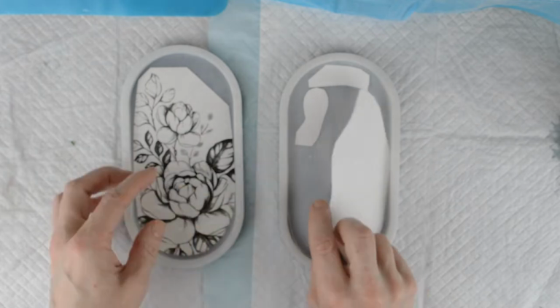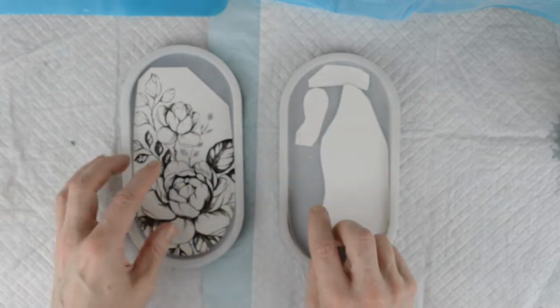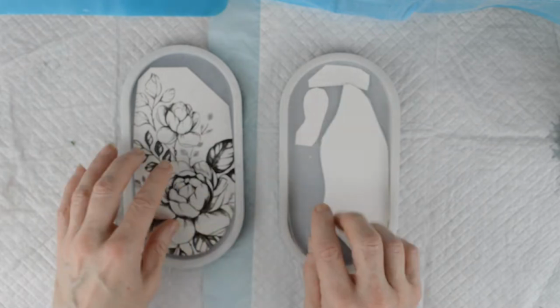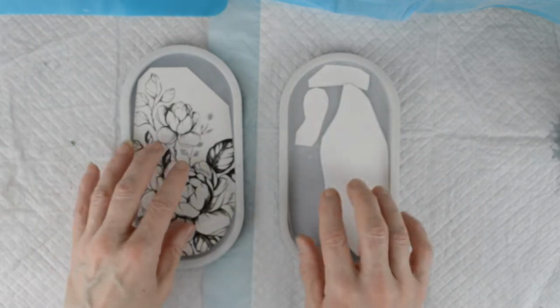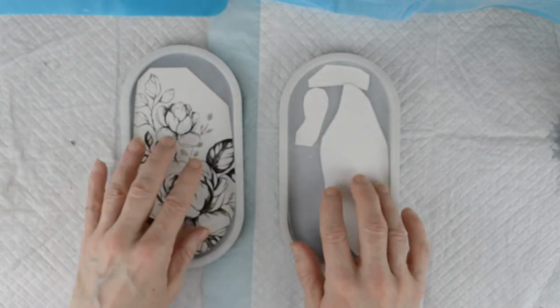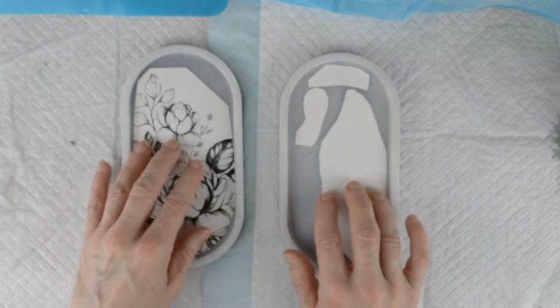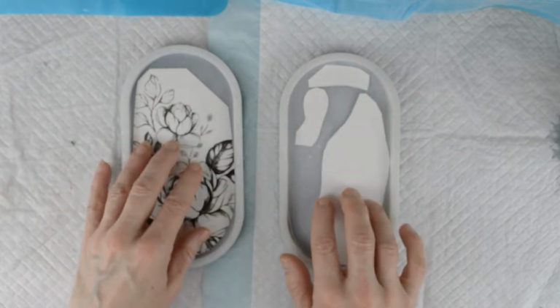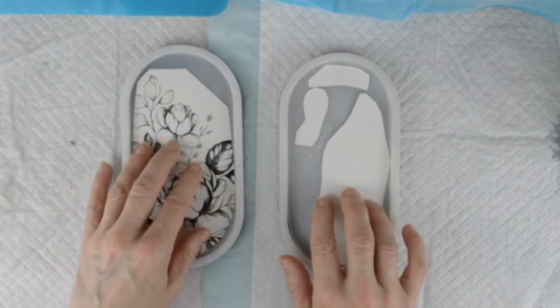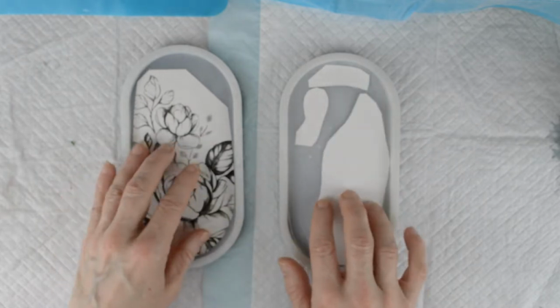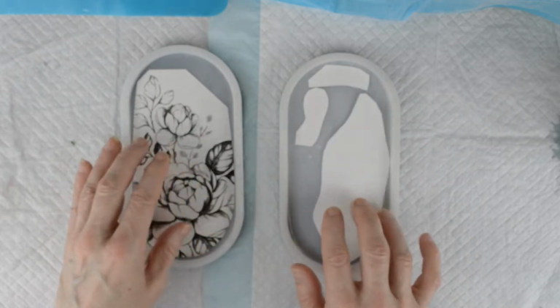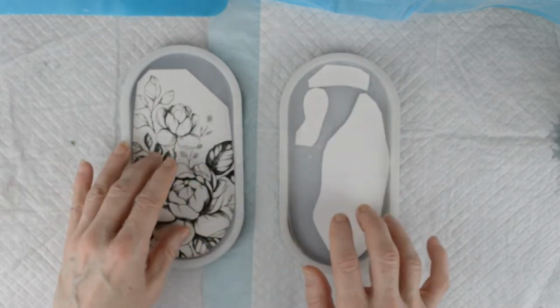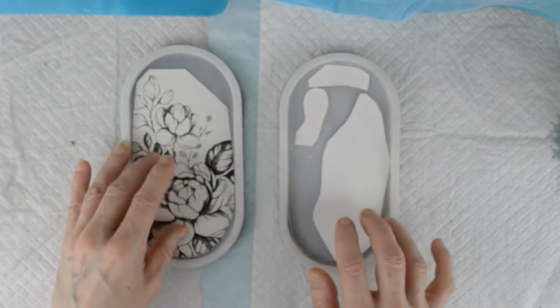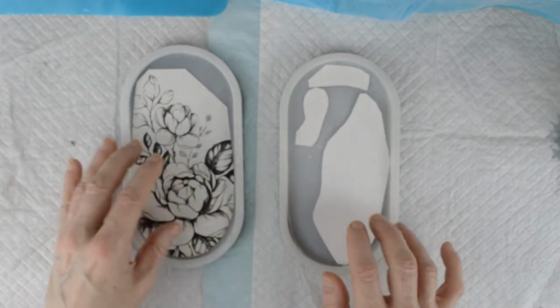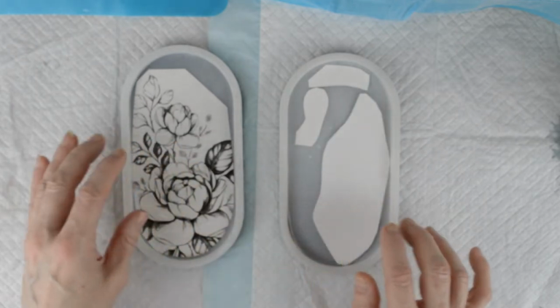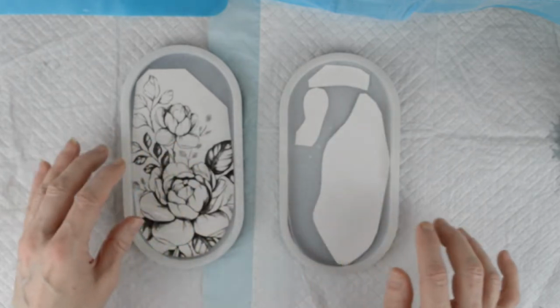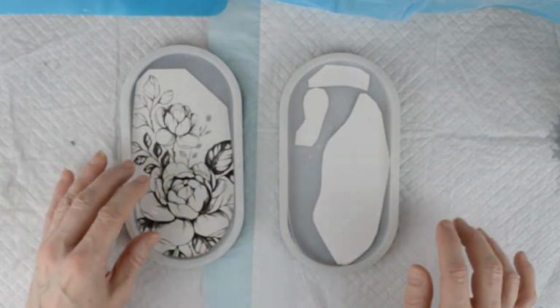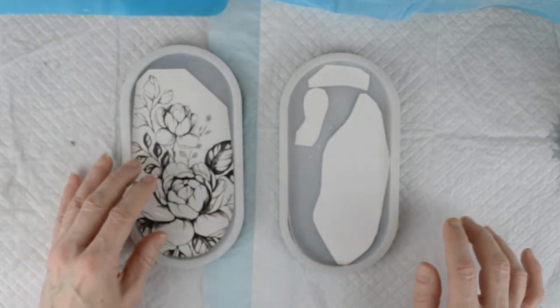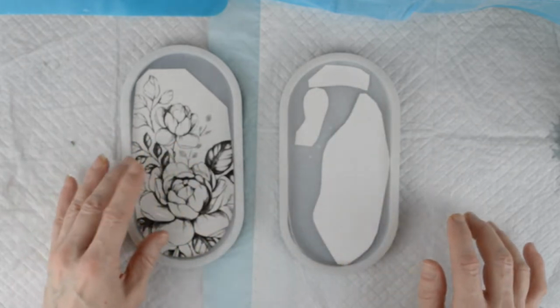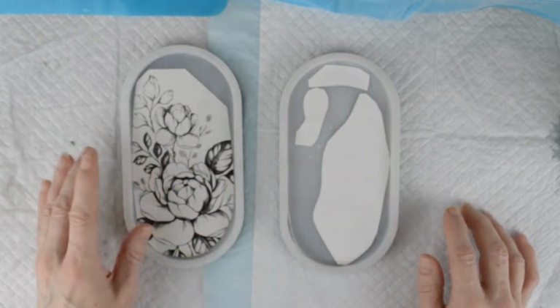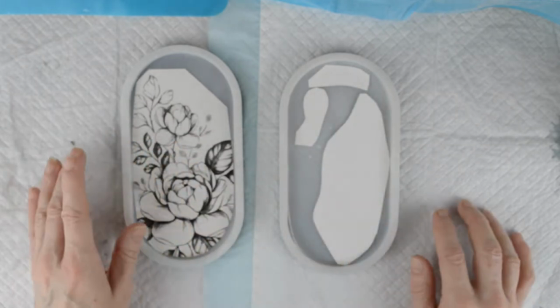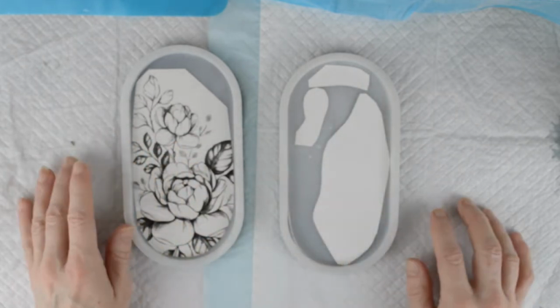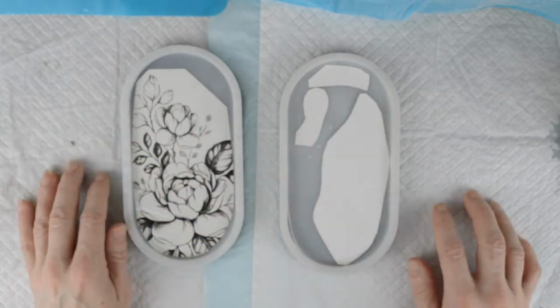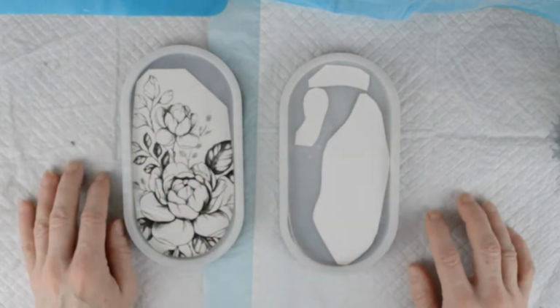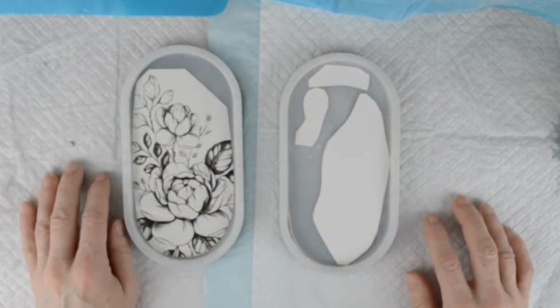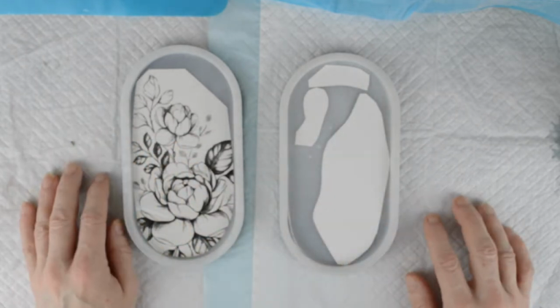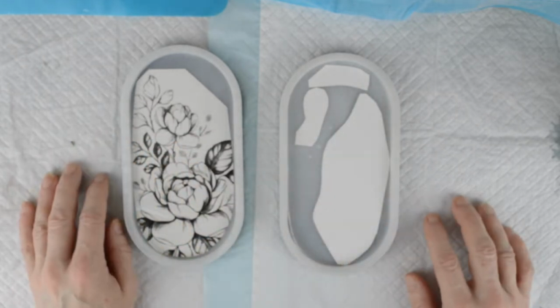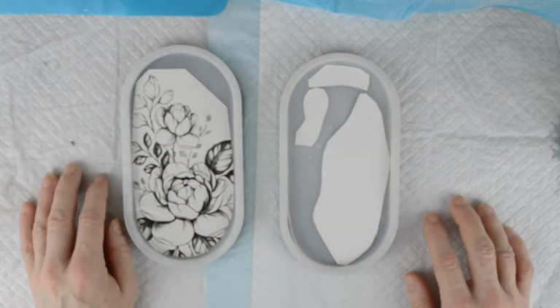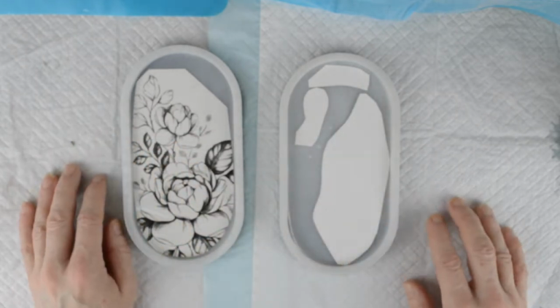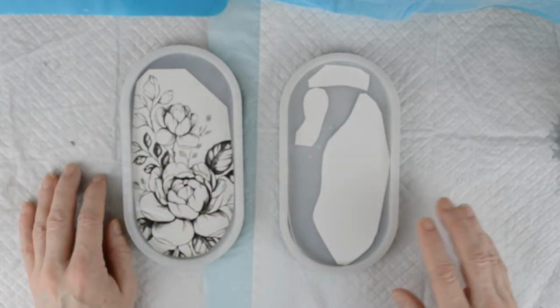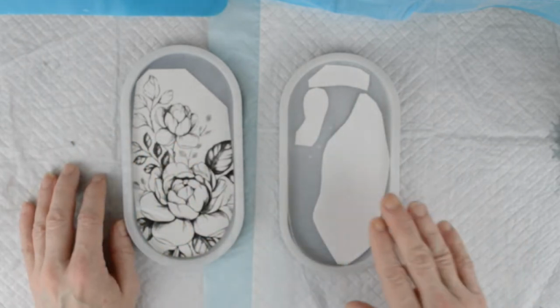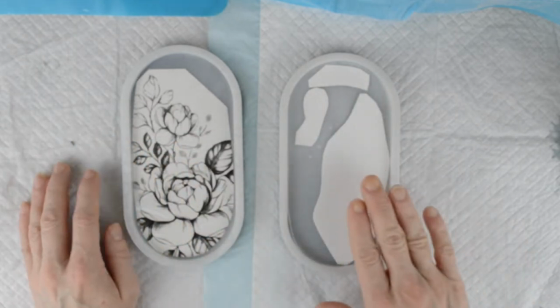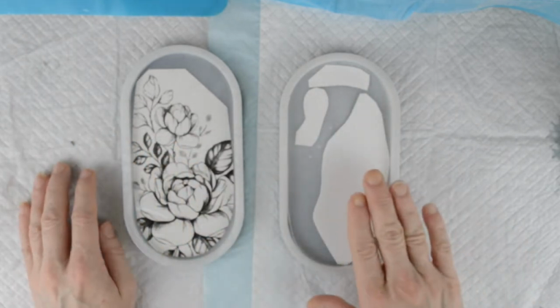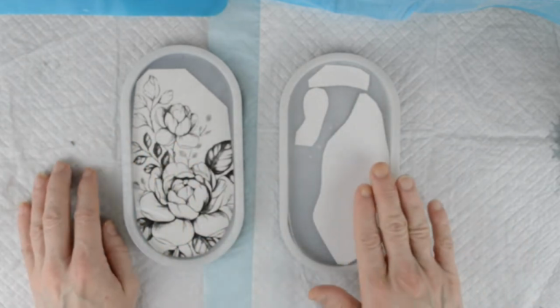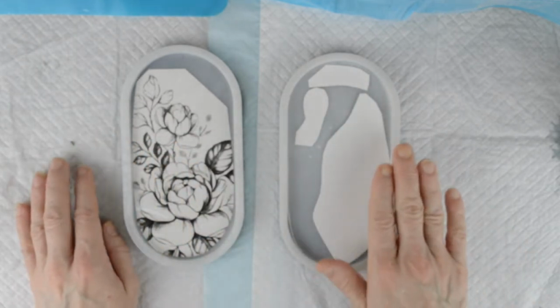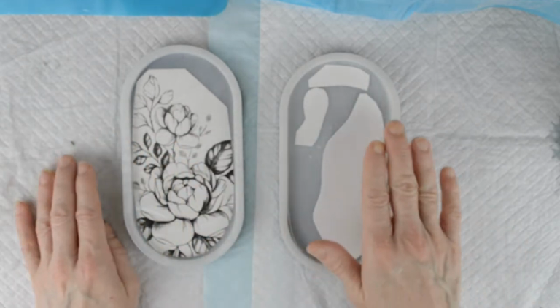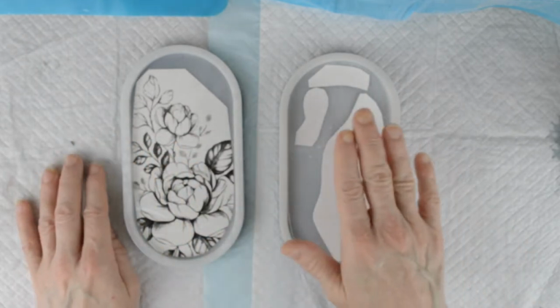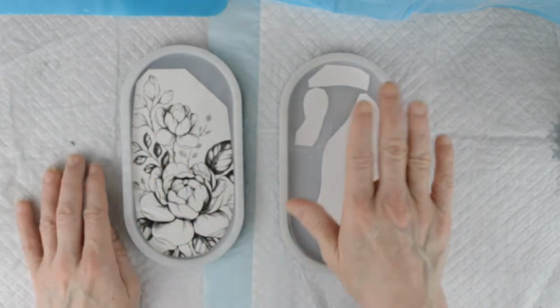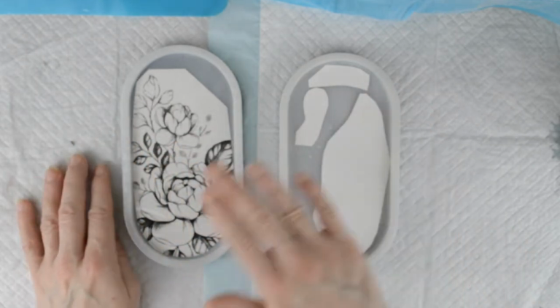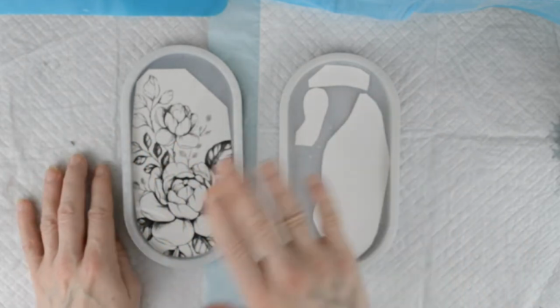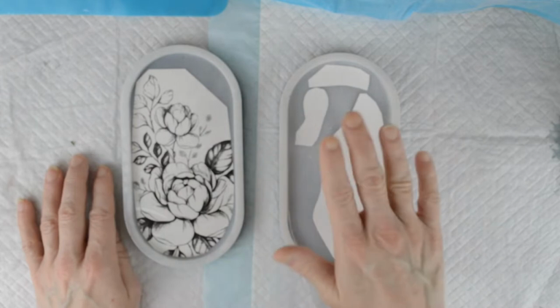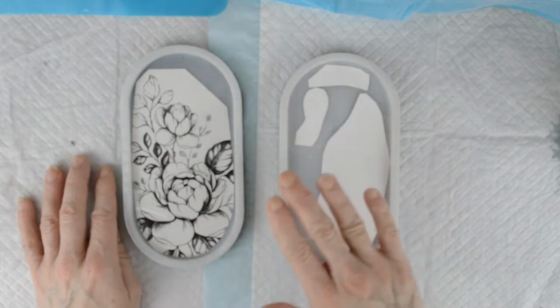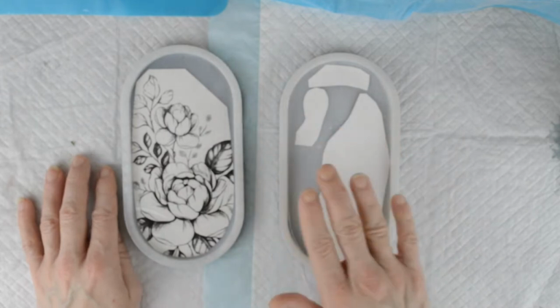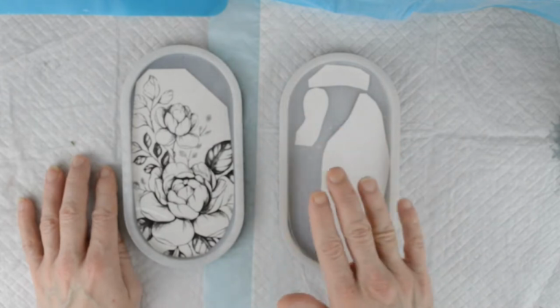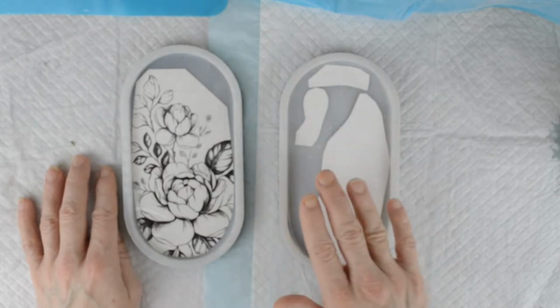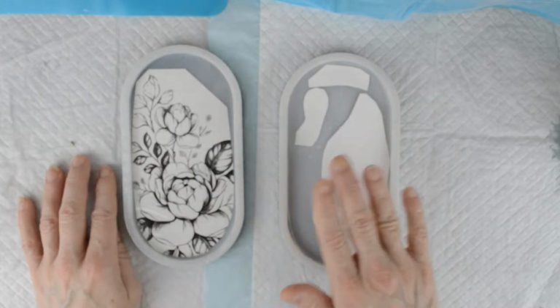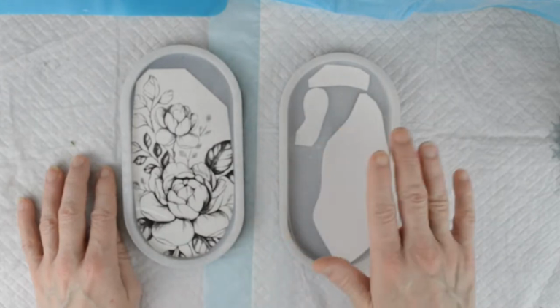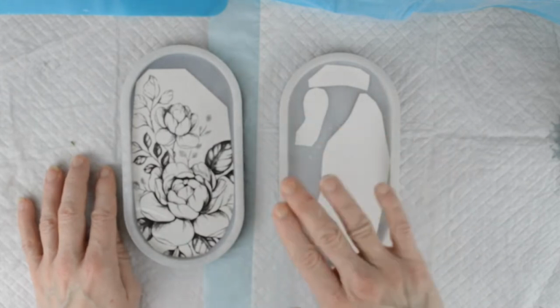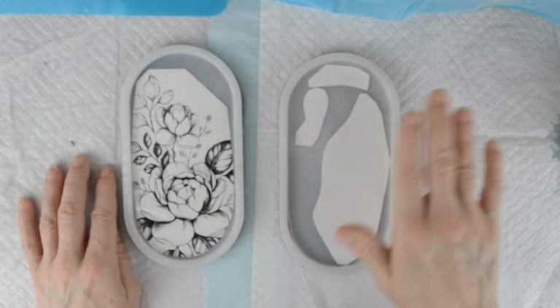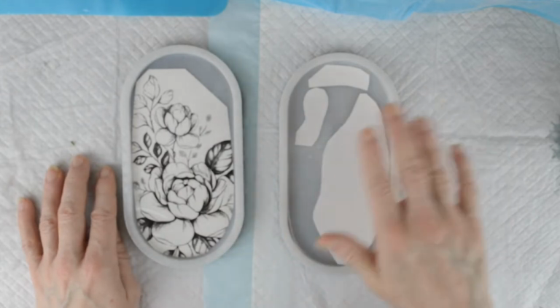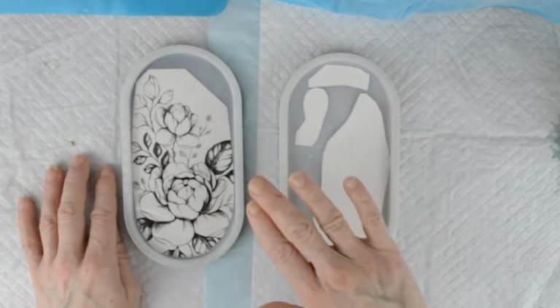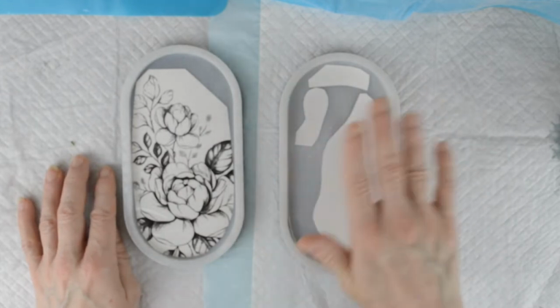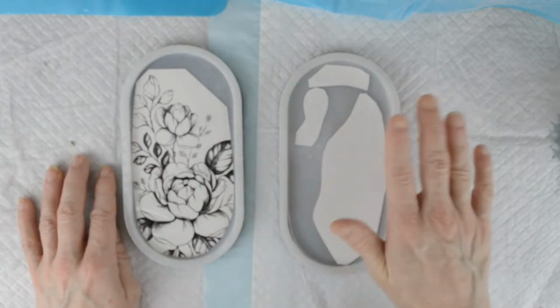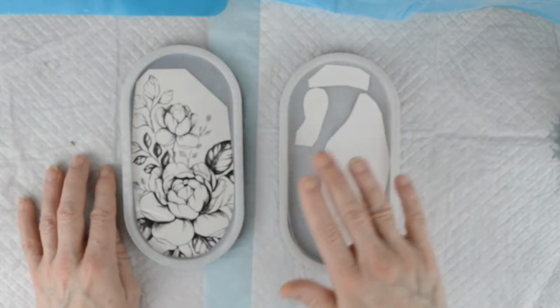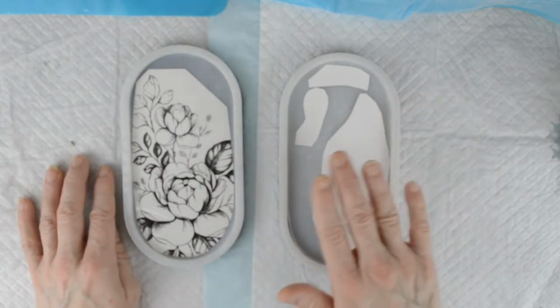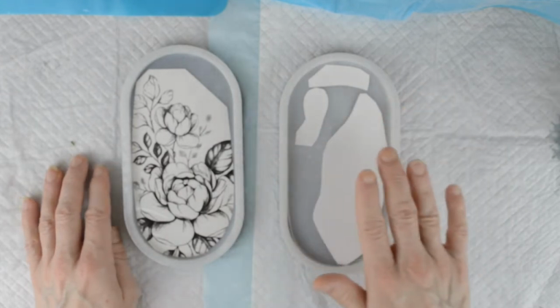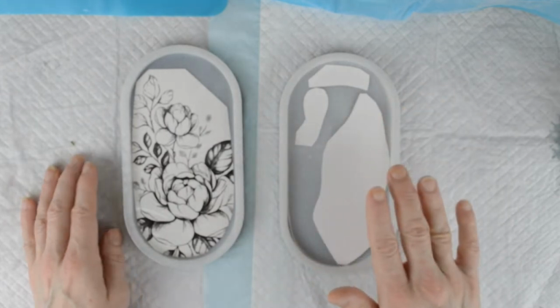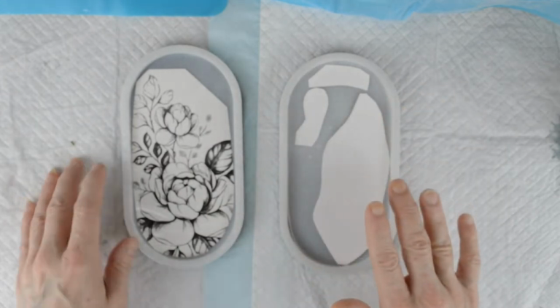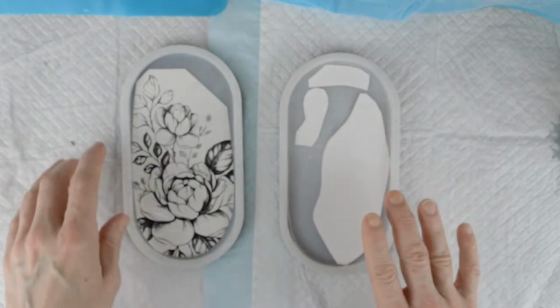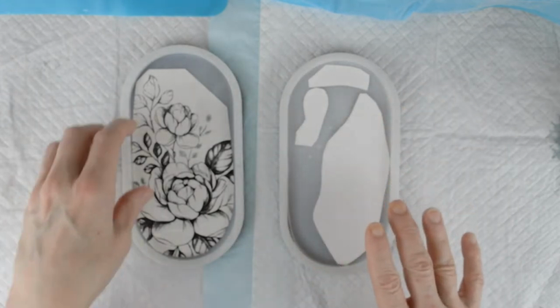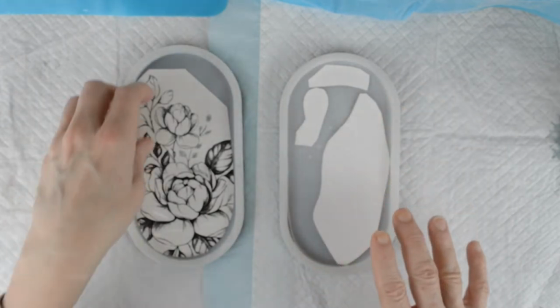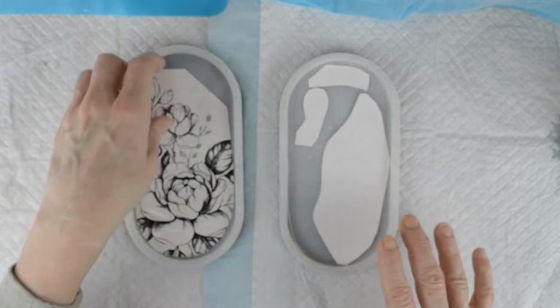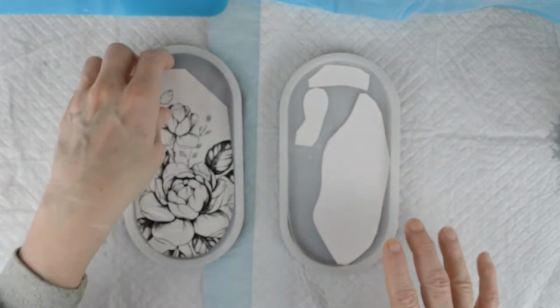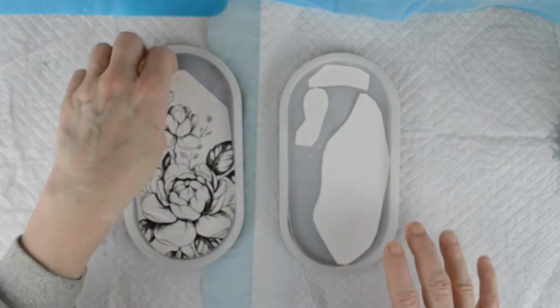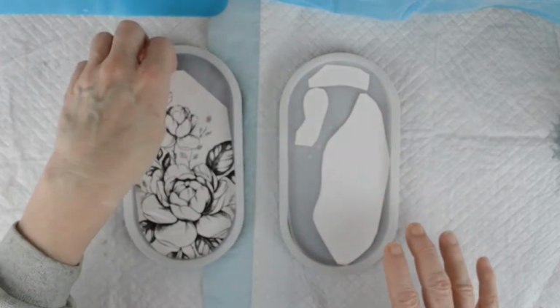The black and white one I think I'm going to colour in myself. The coloured one I'm just going to leave as it is and just put a clear layer of resin over the top.